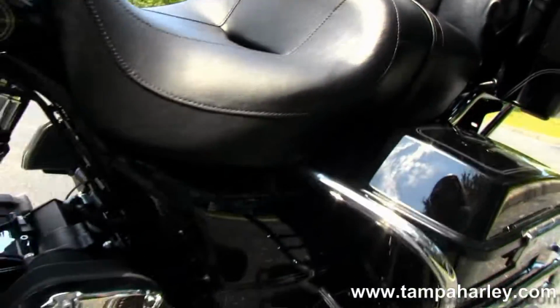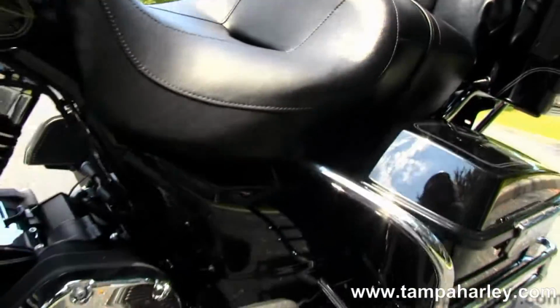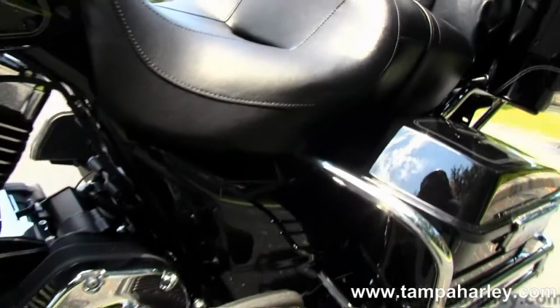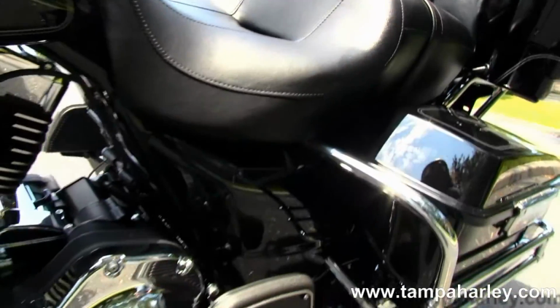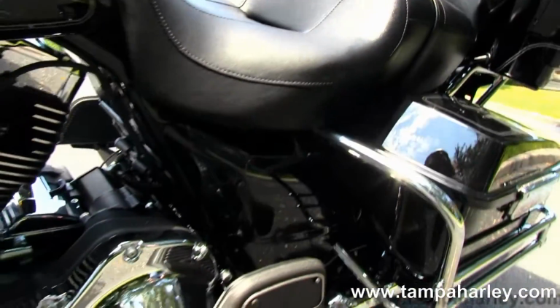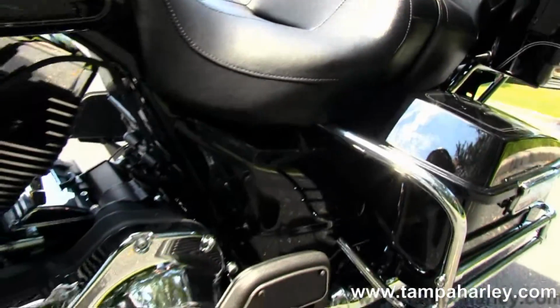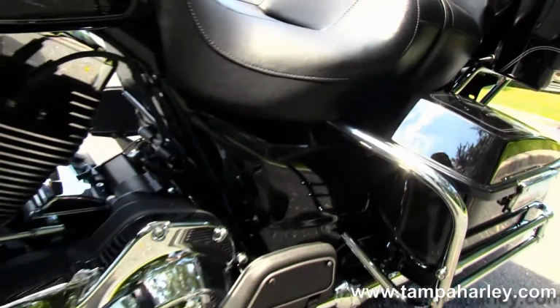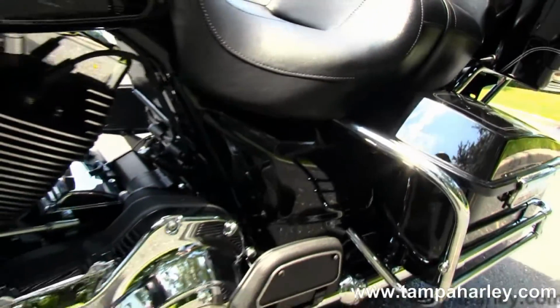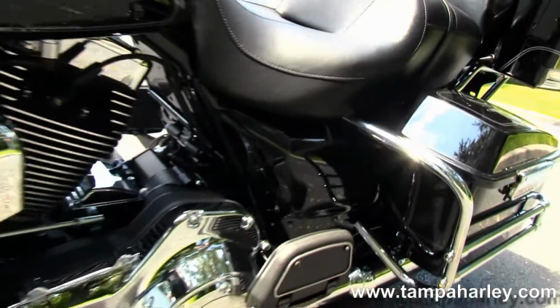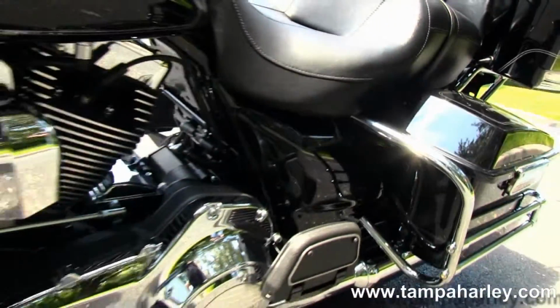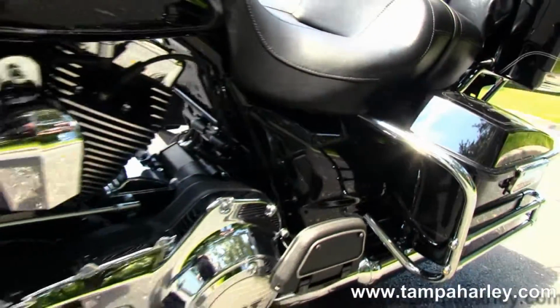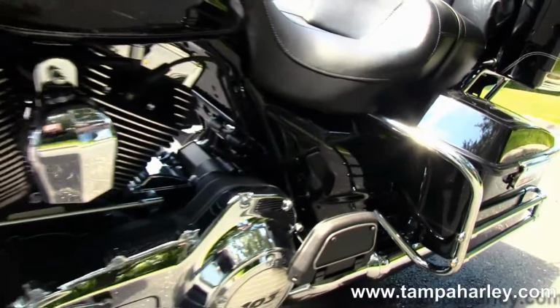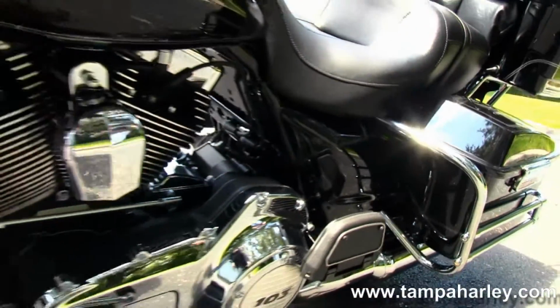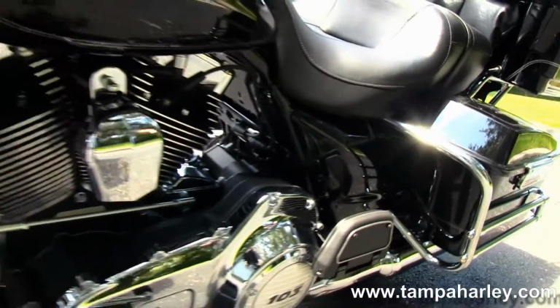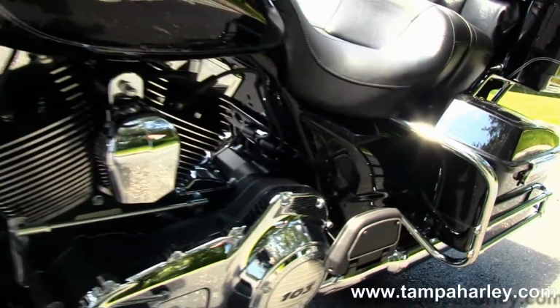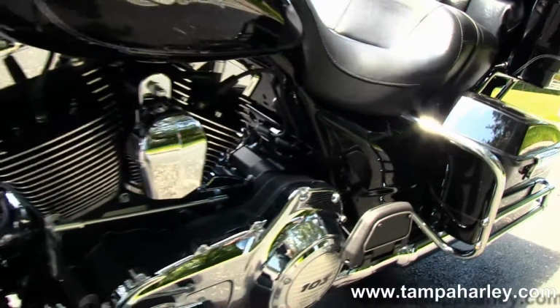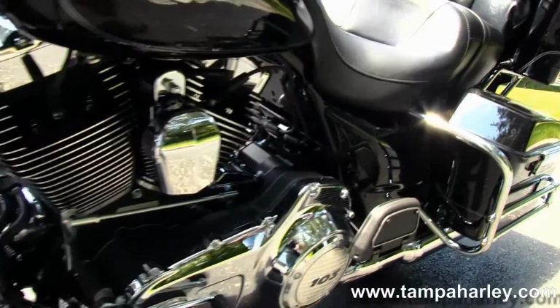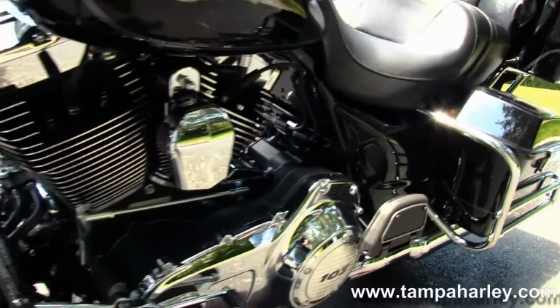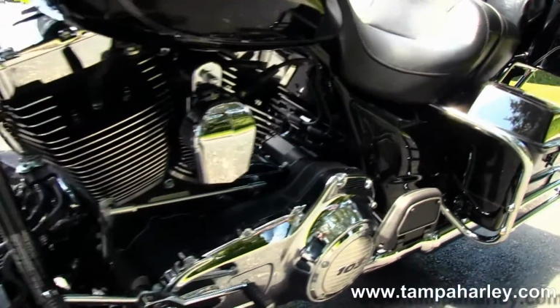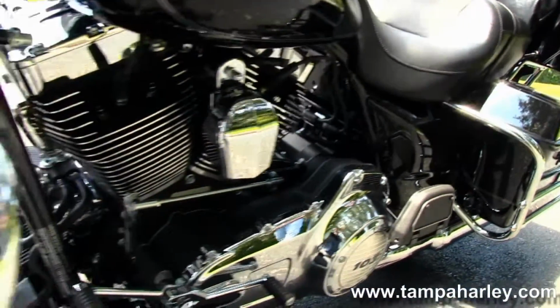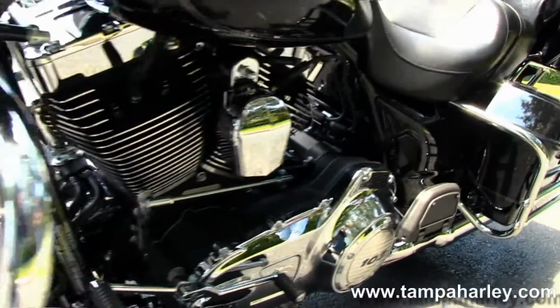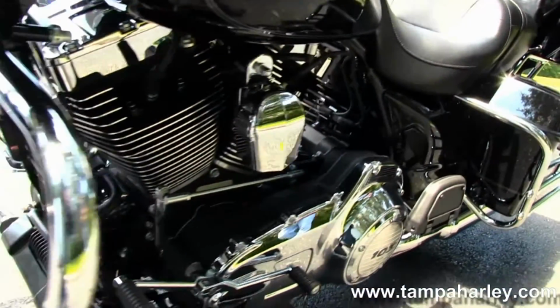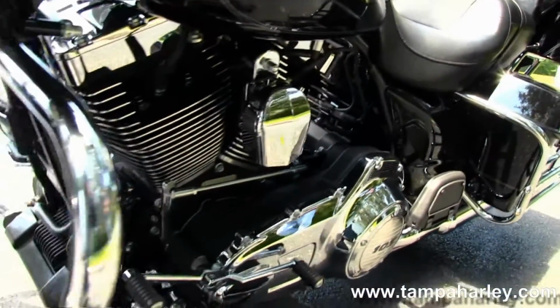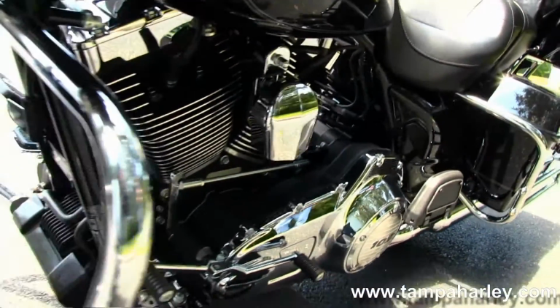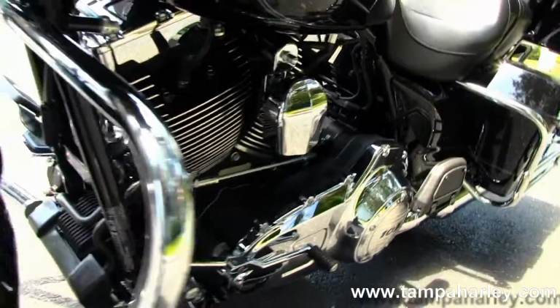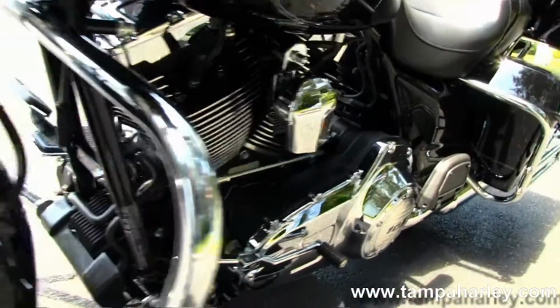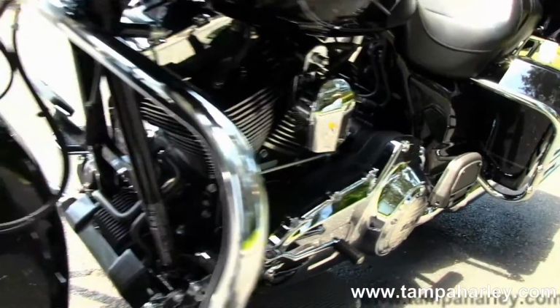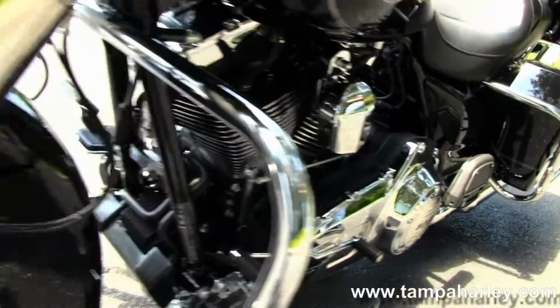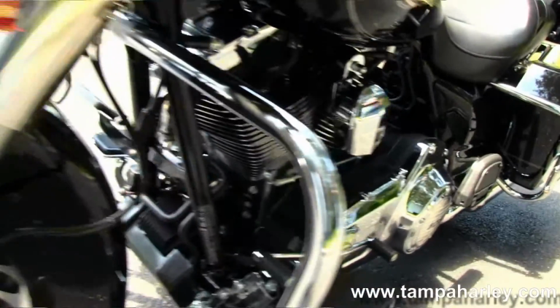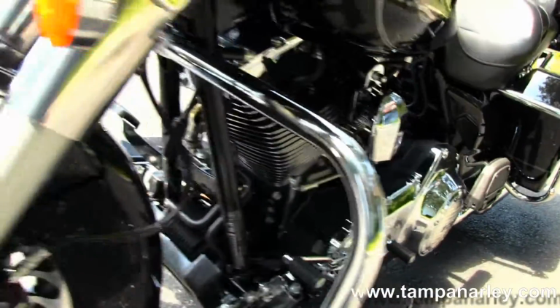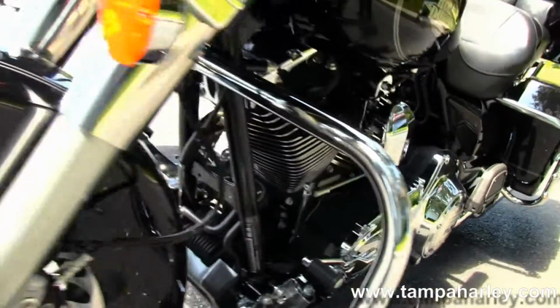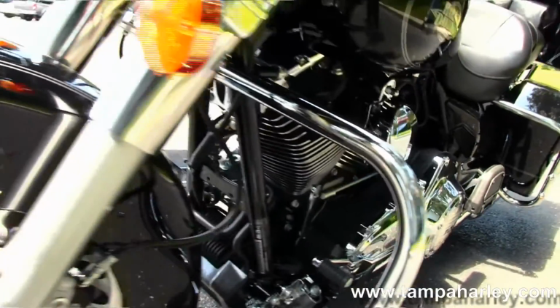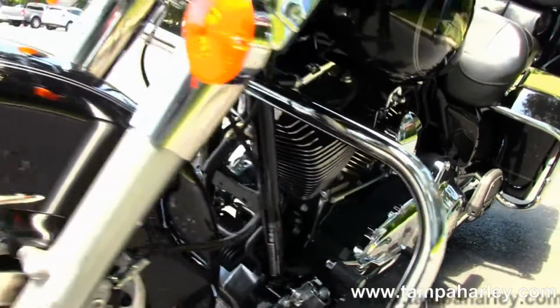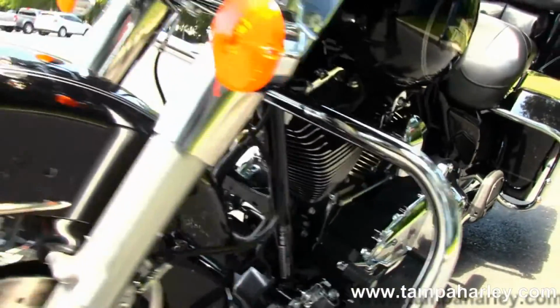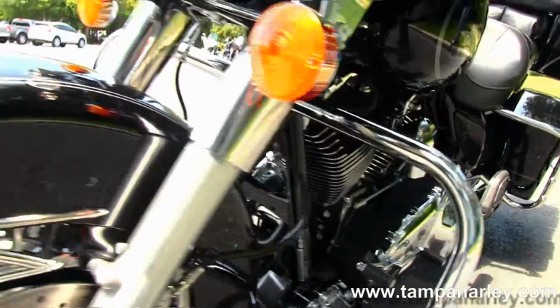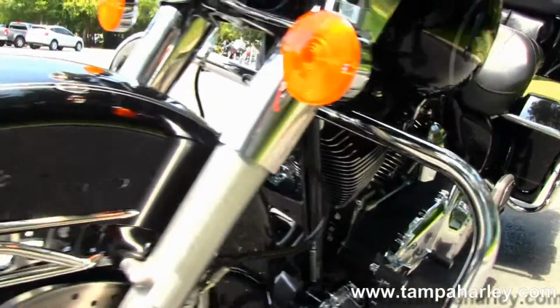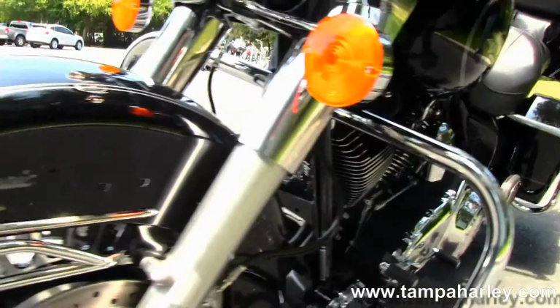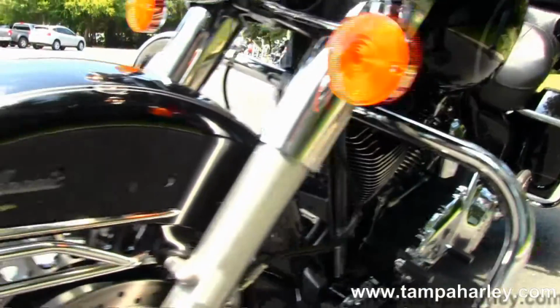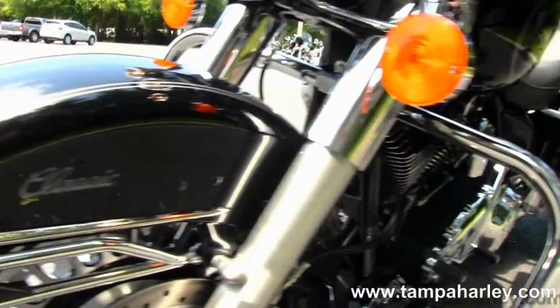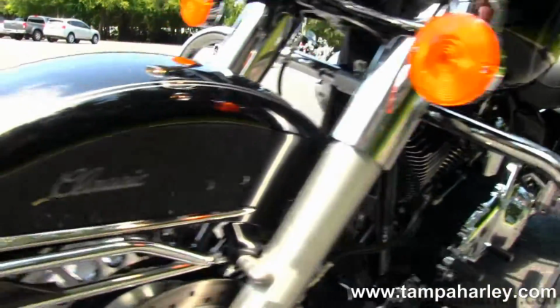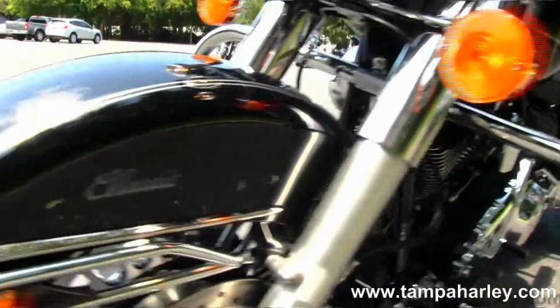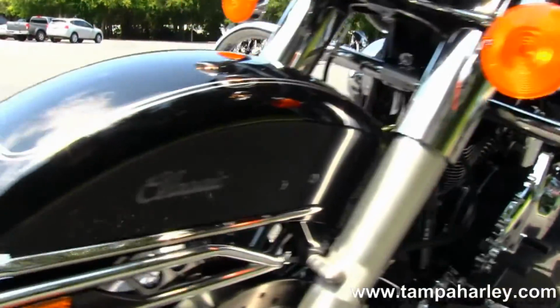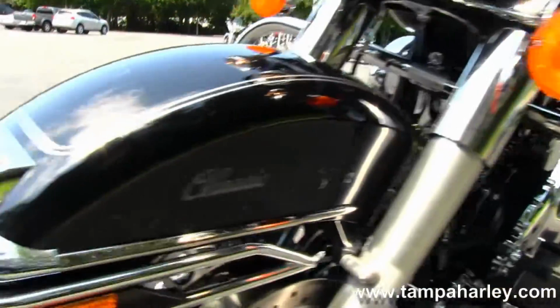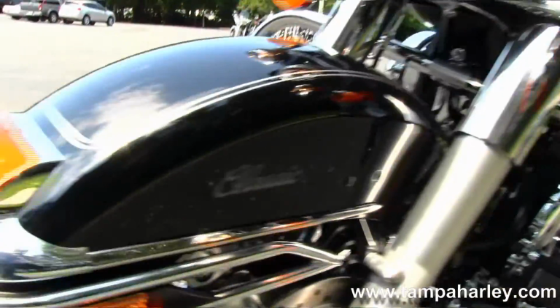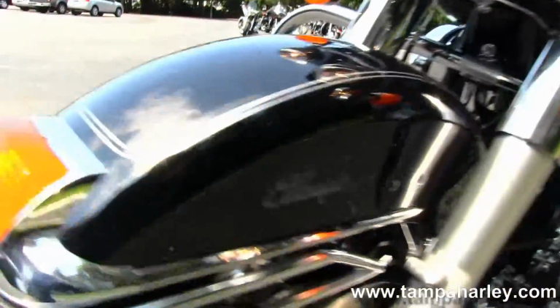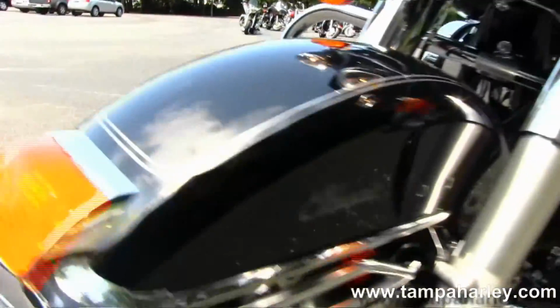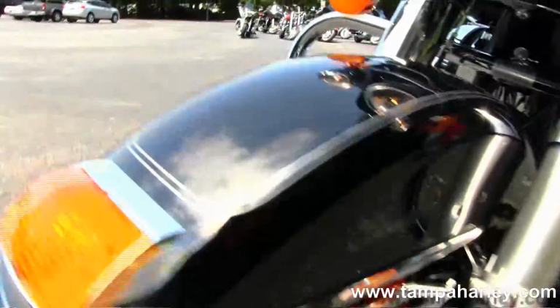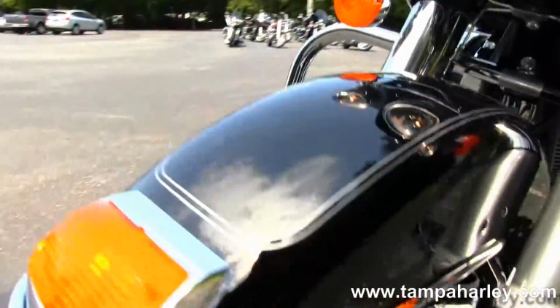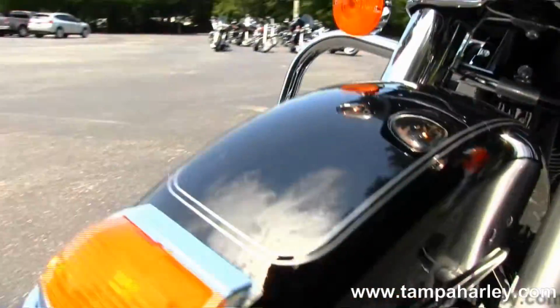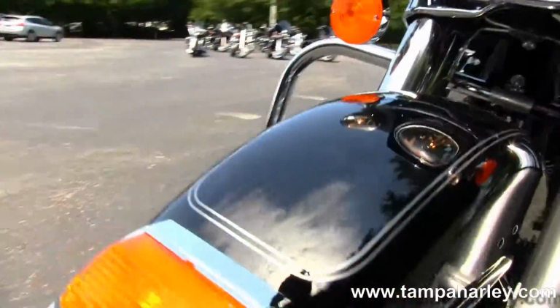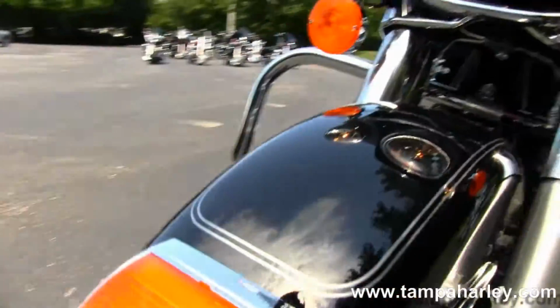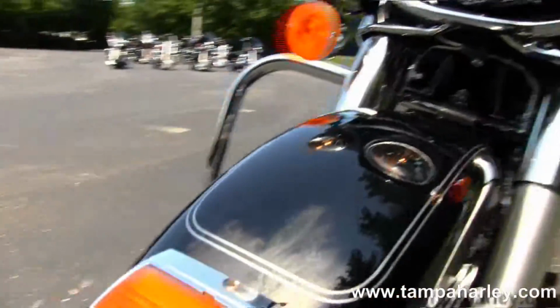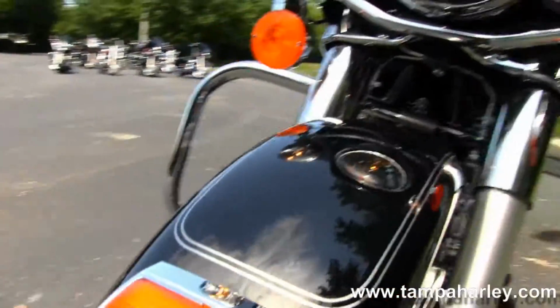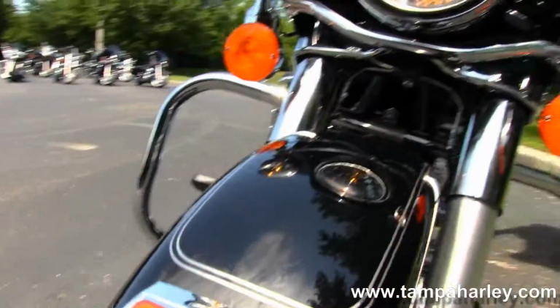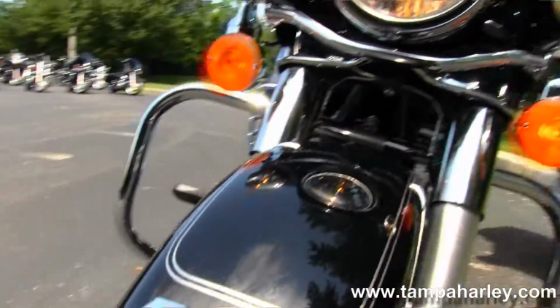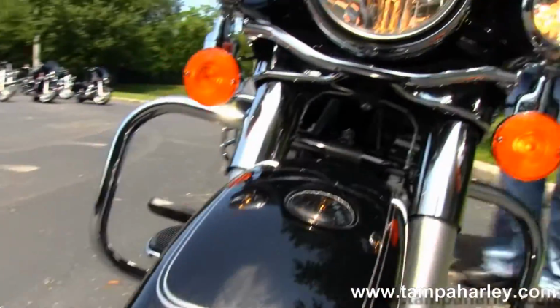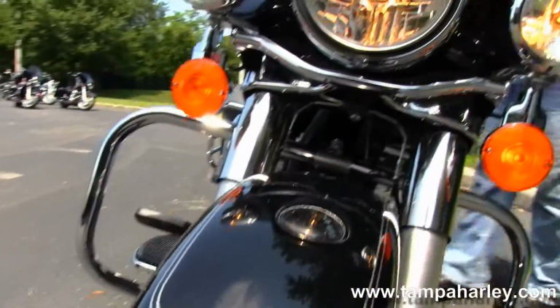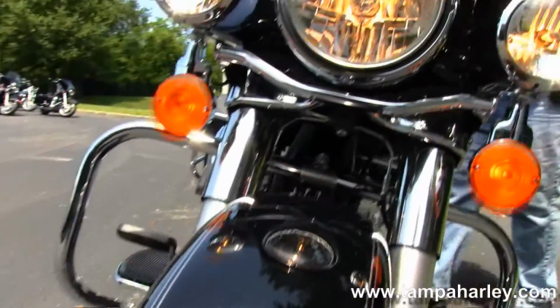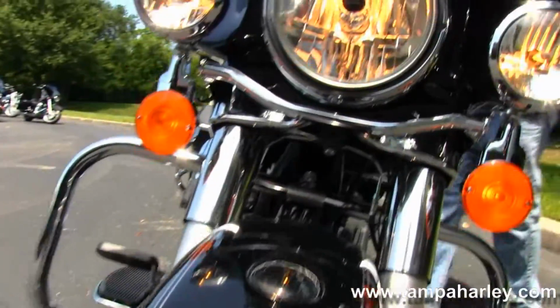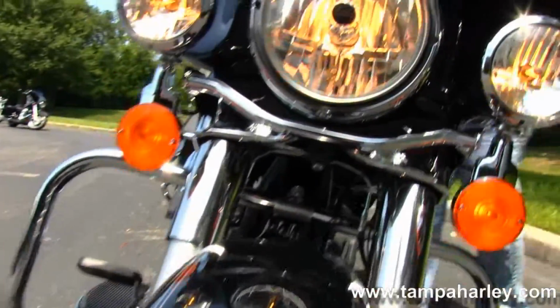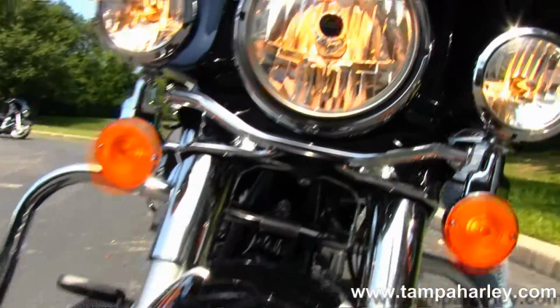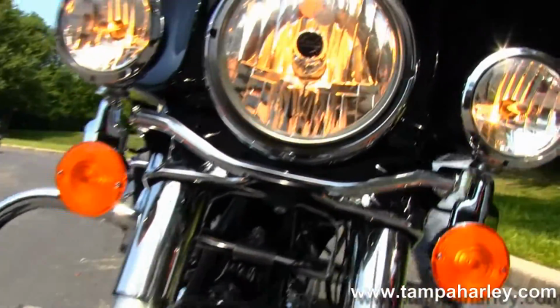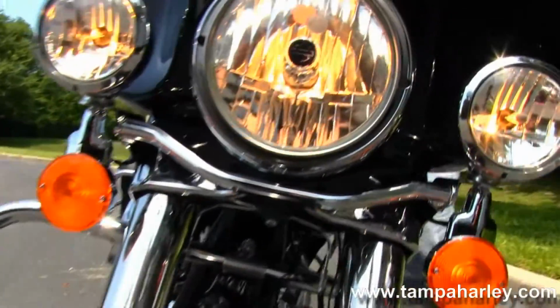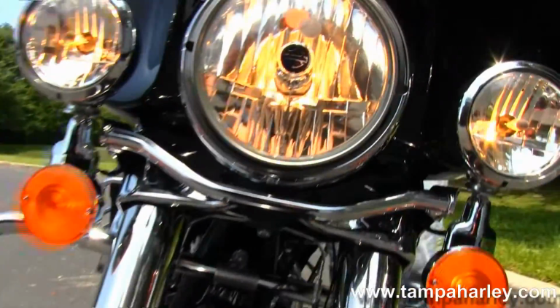It's in vivid black. It carries a two-year, unlimited-mile warranty. Black and chrome, in stock, and ready for you to take it home.